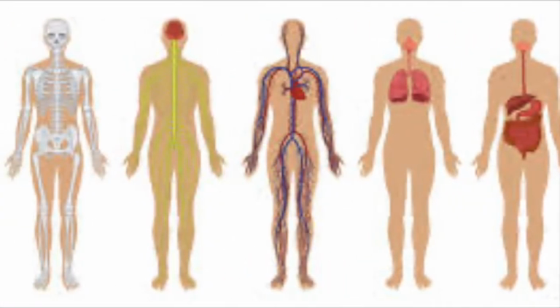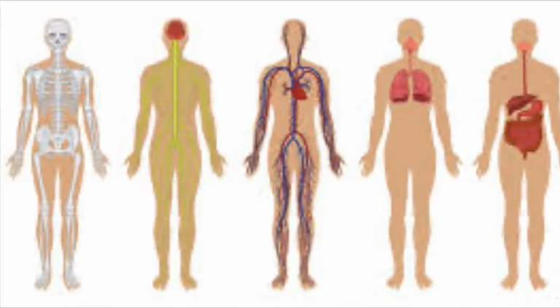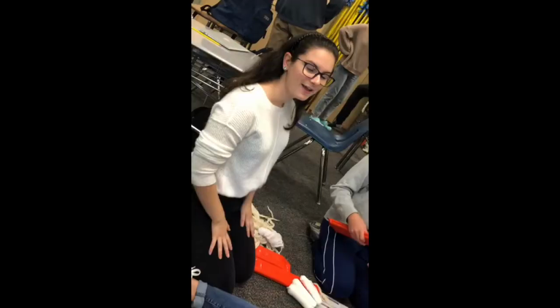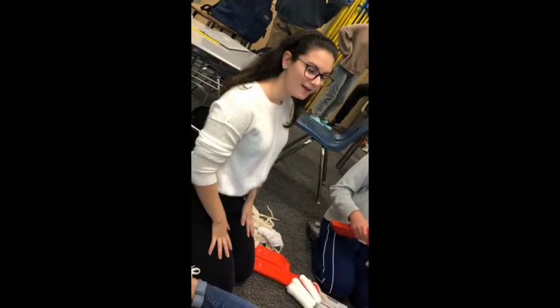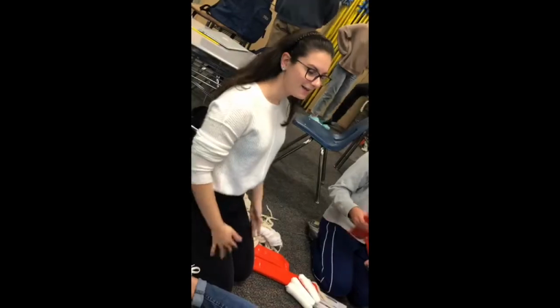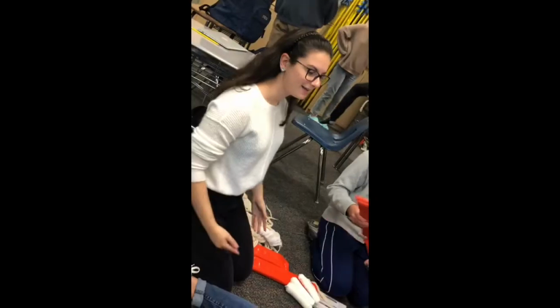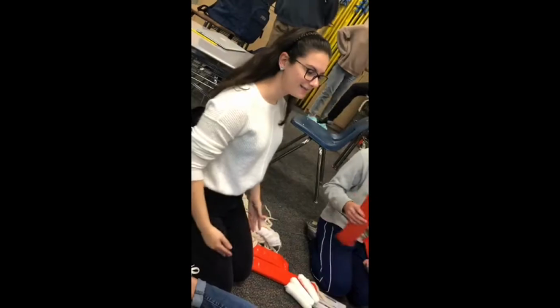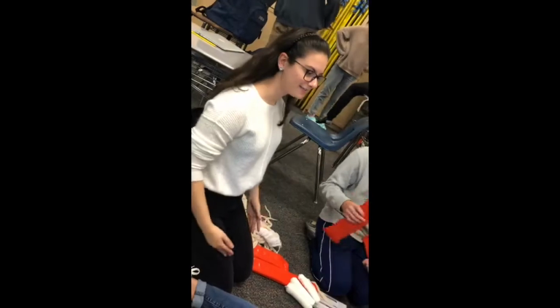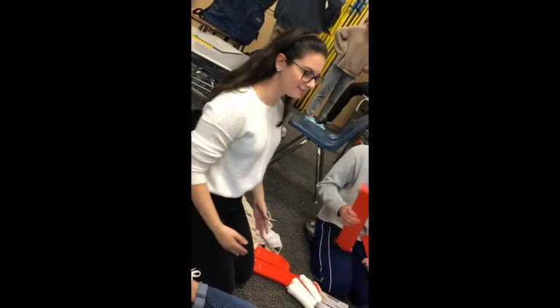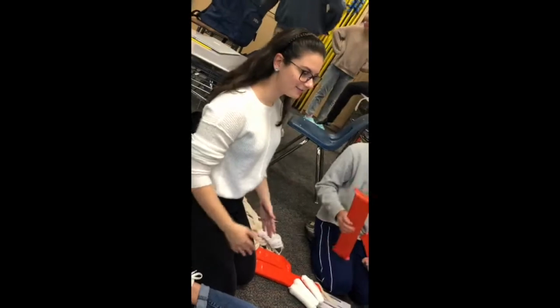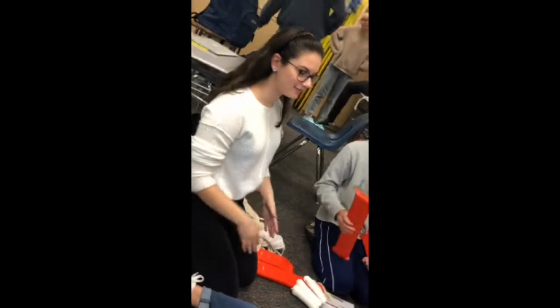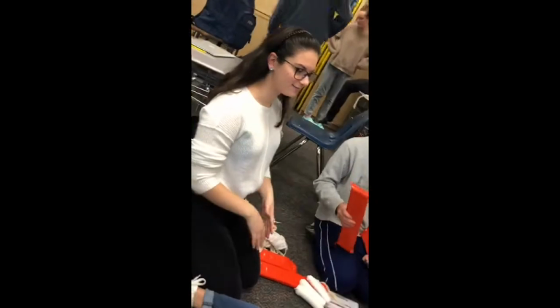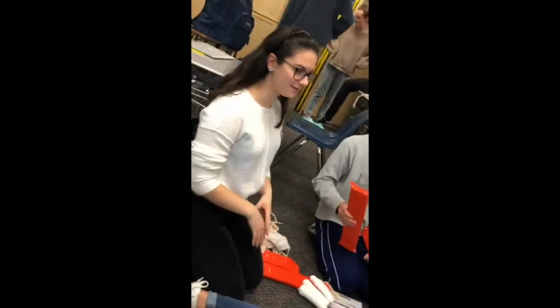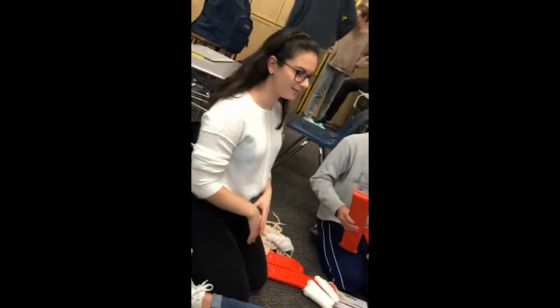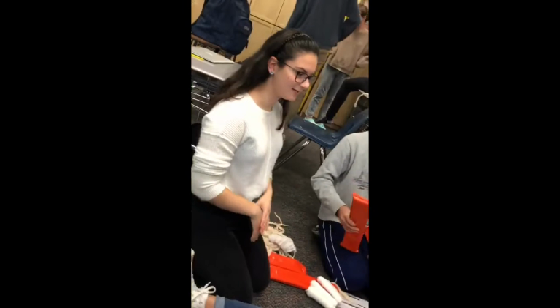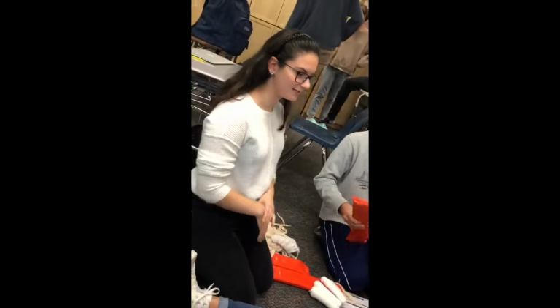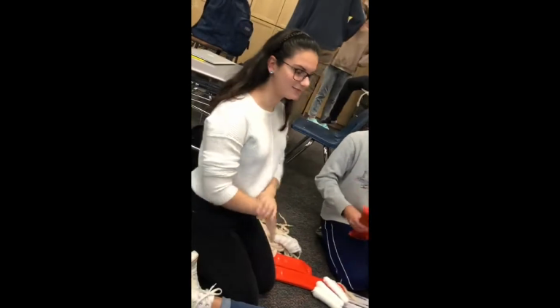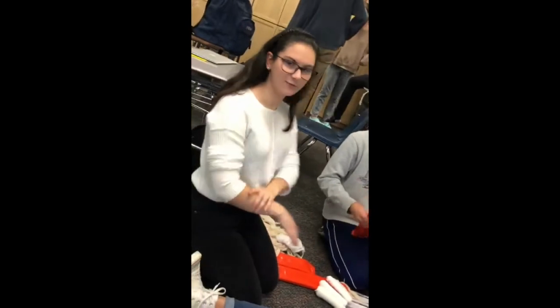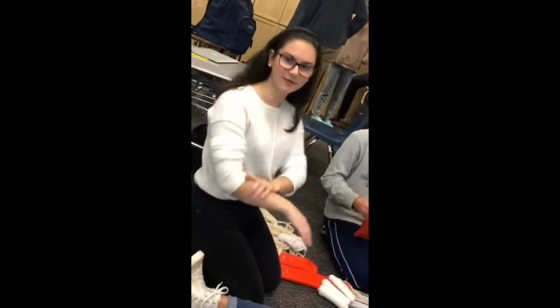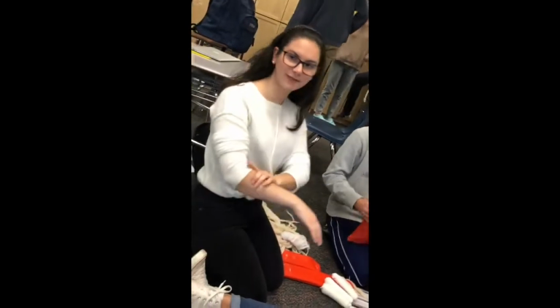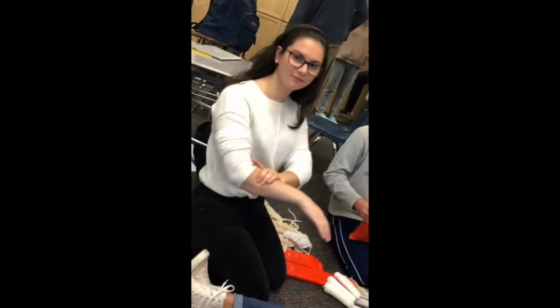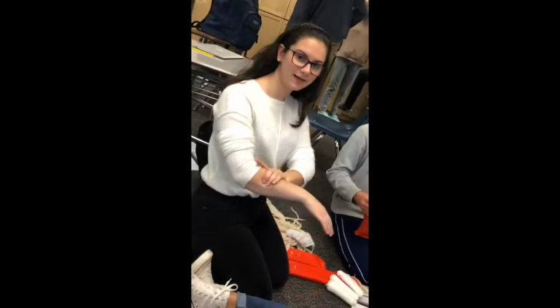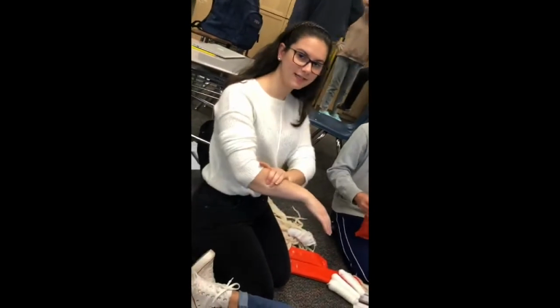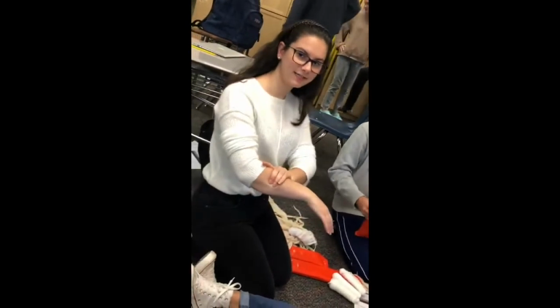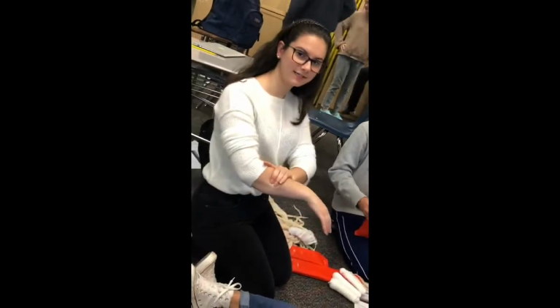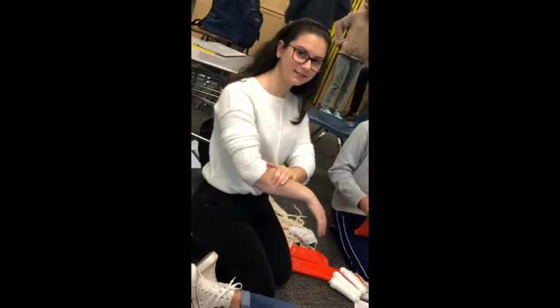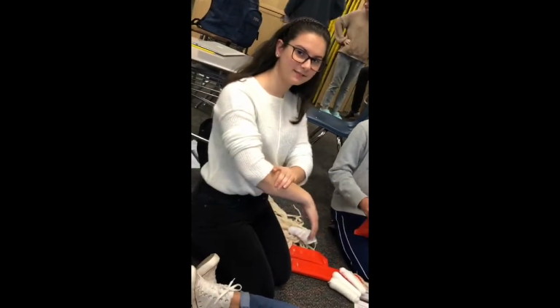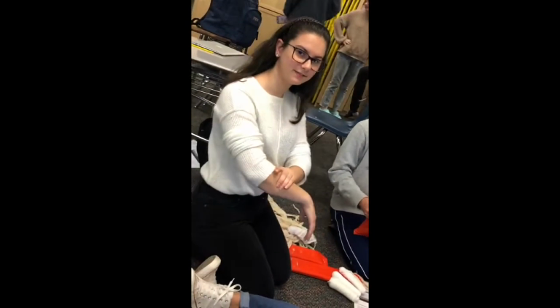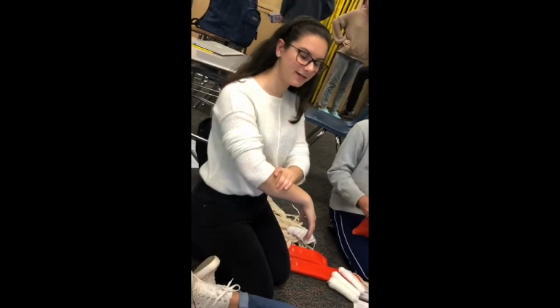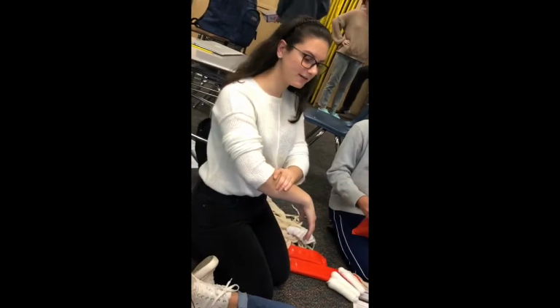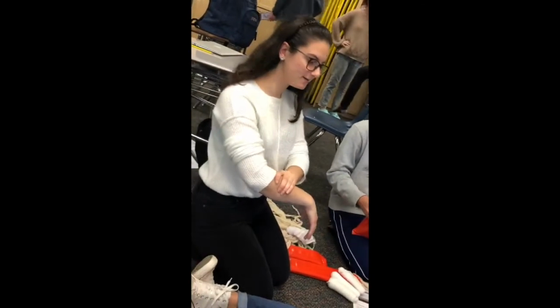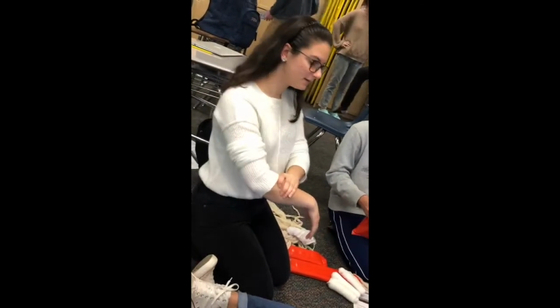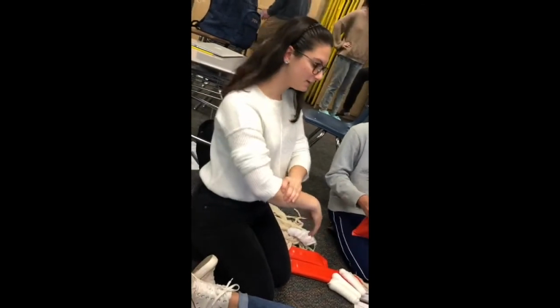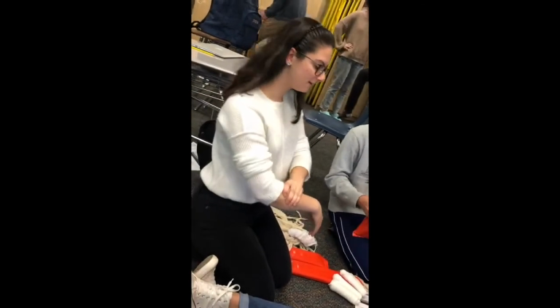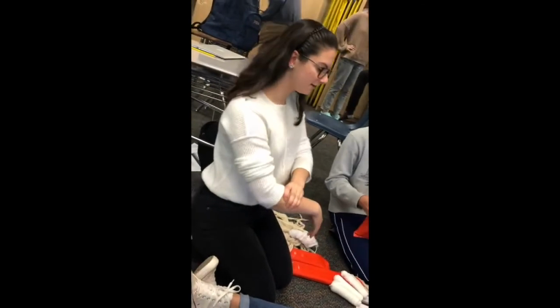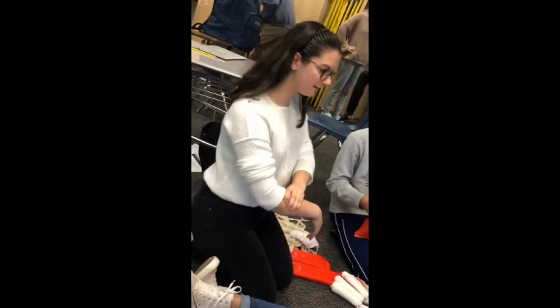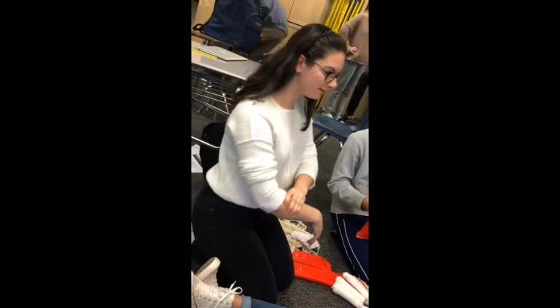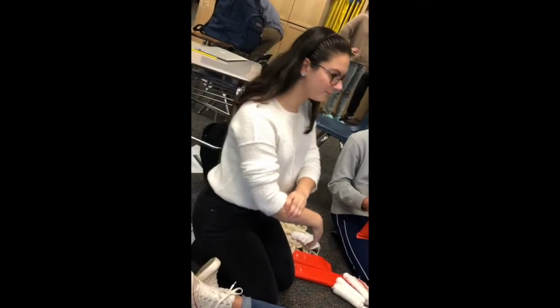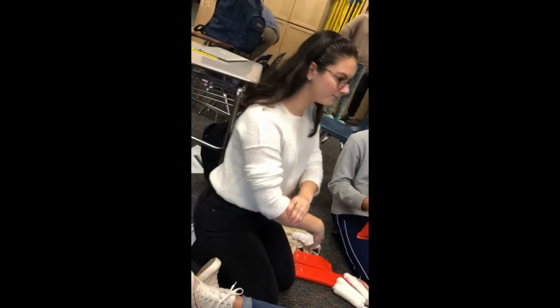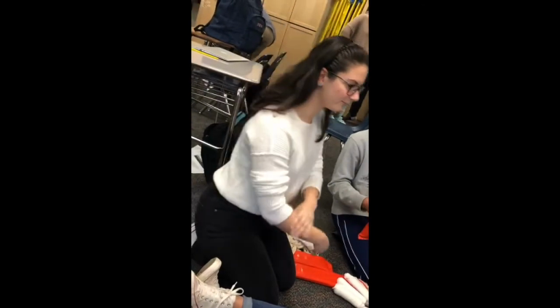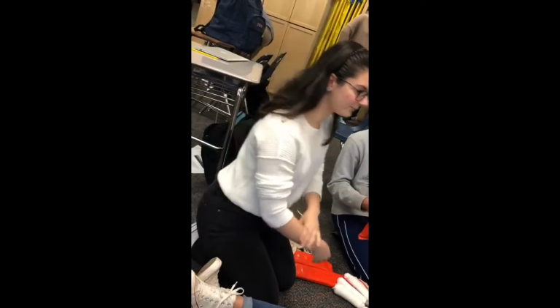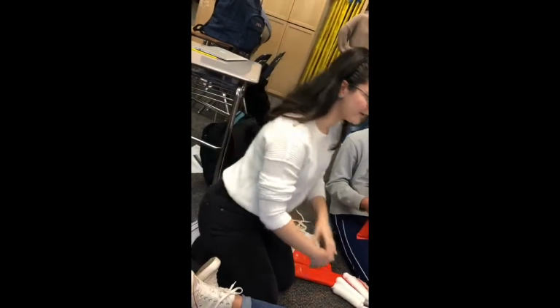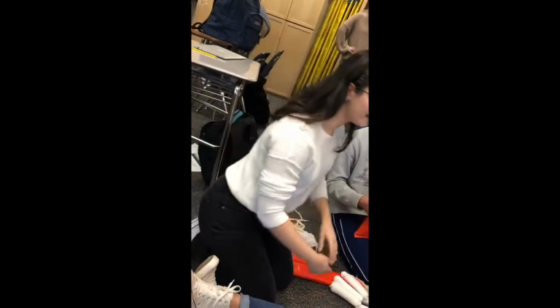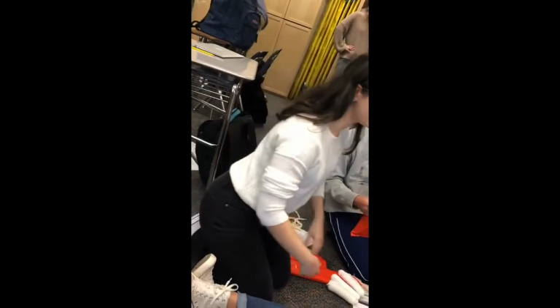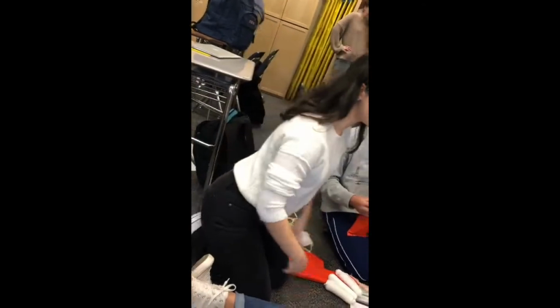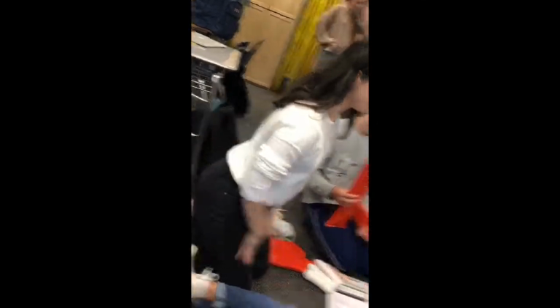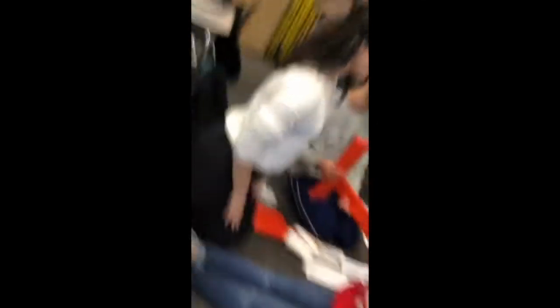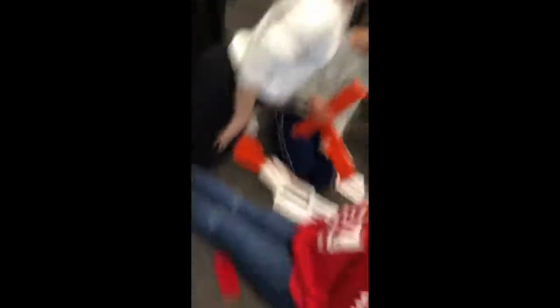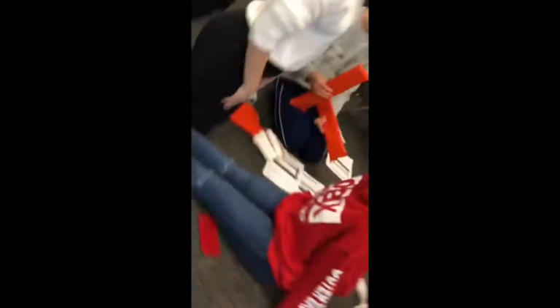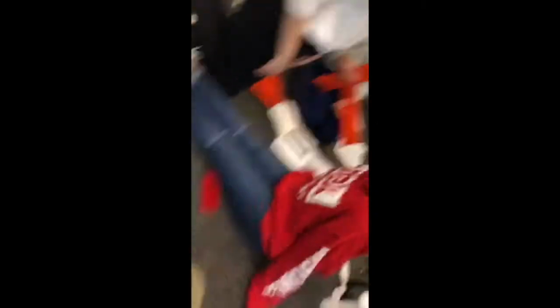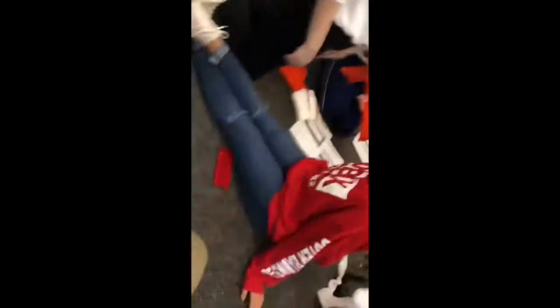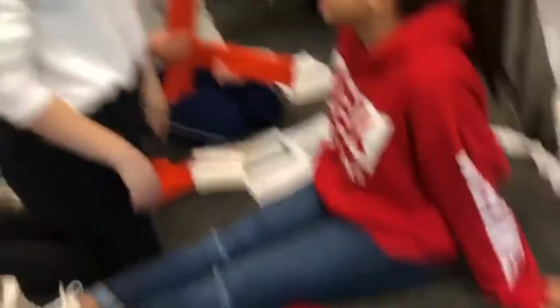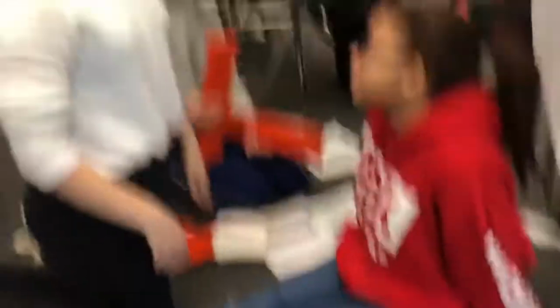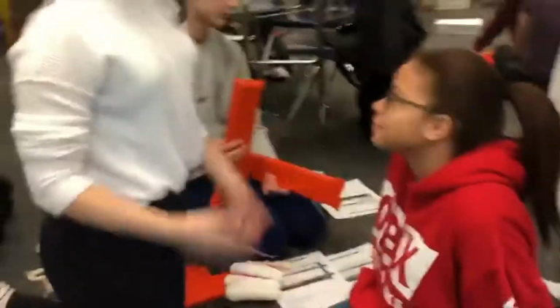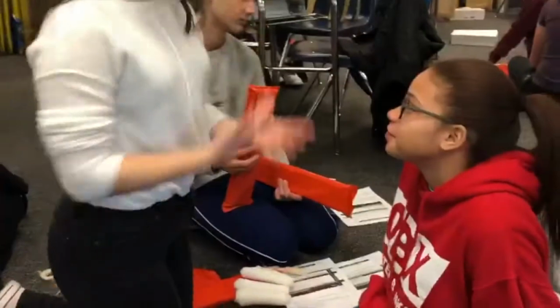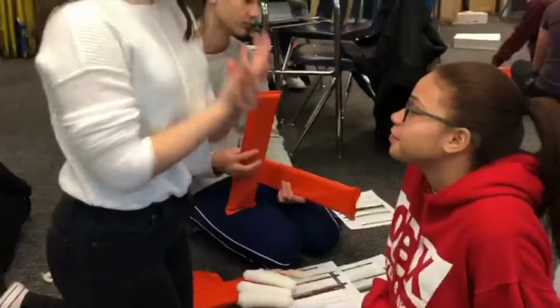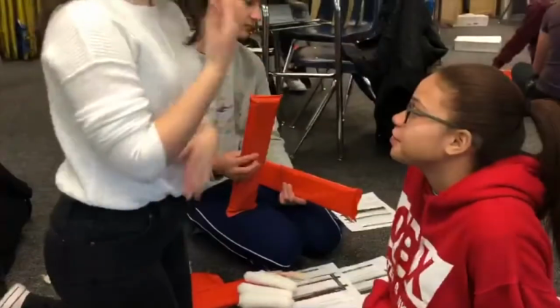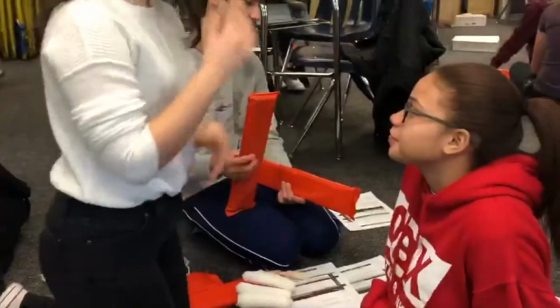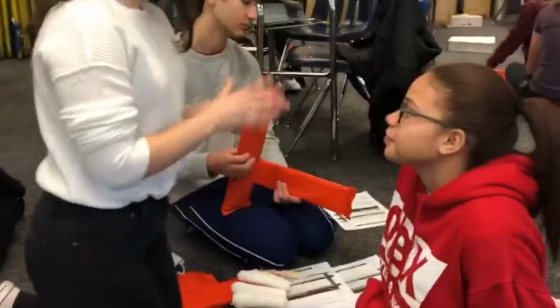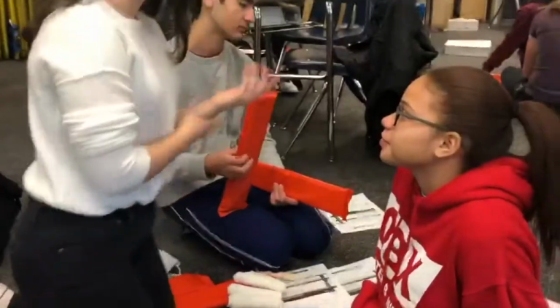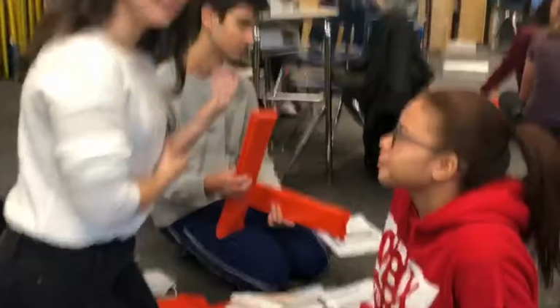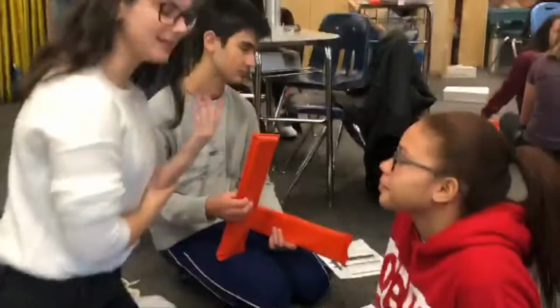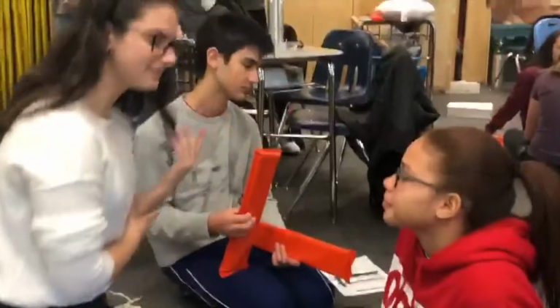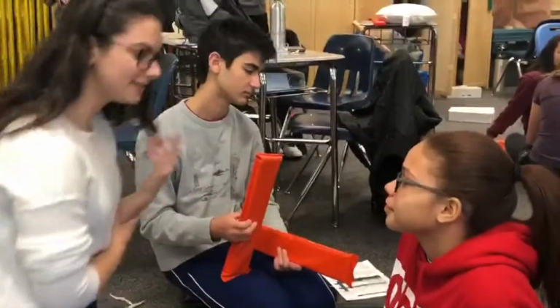All righty, so this one is for the radius ulna break. First, BSI scene safety.